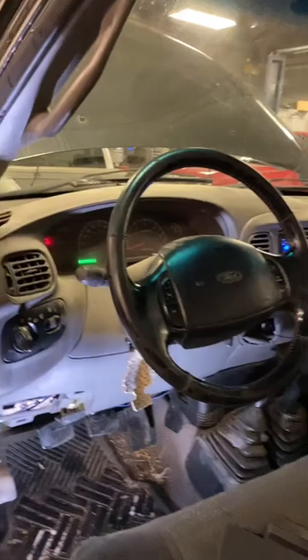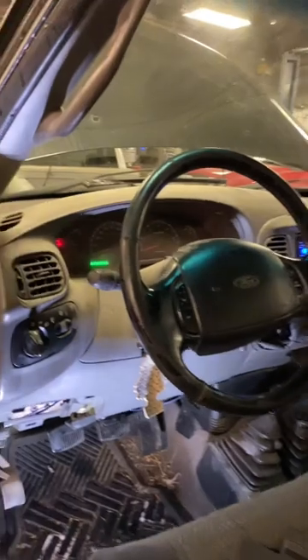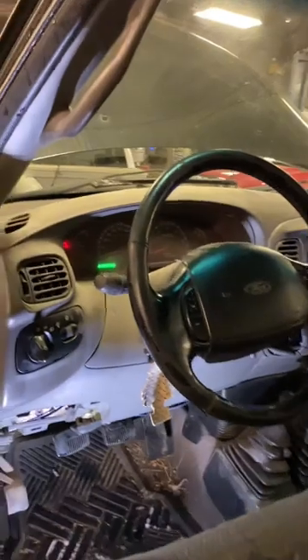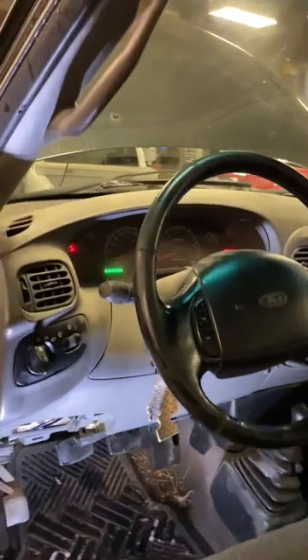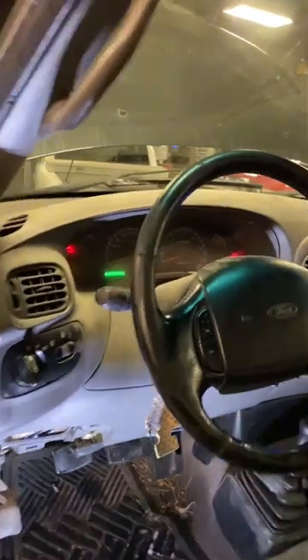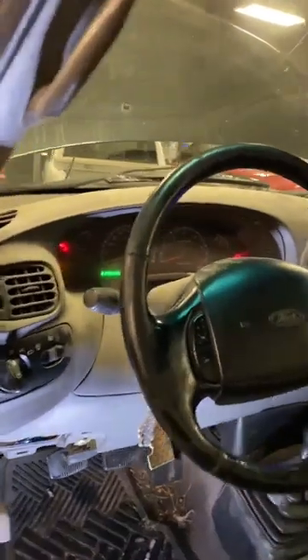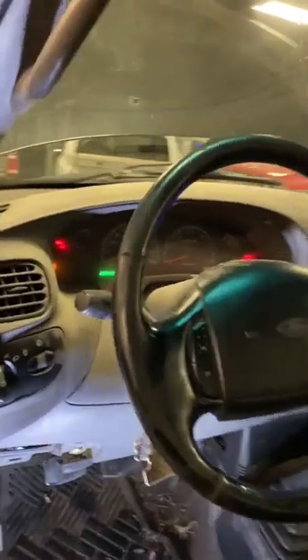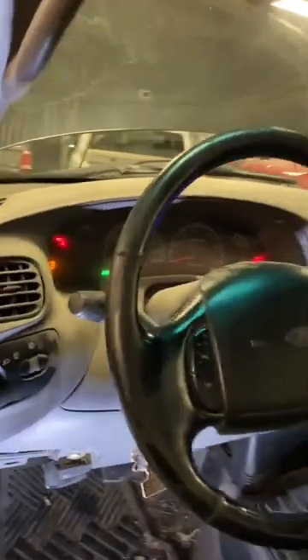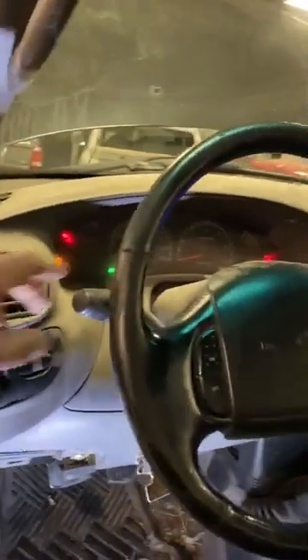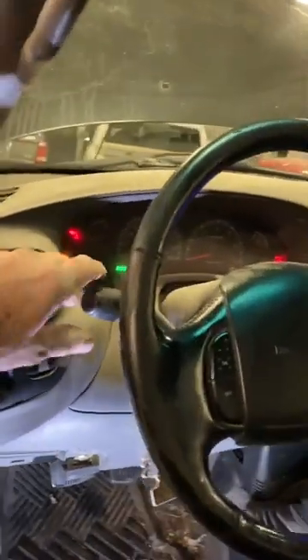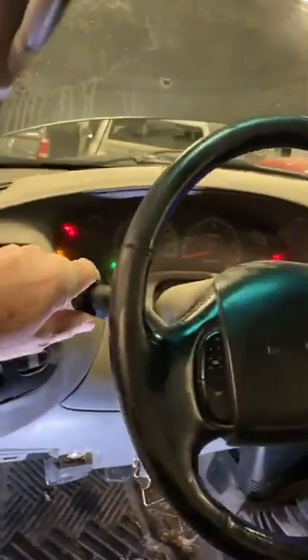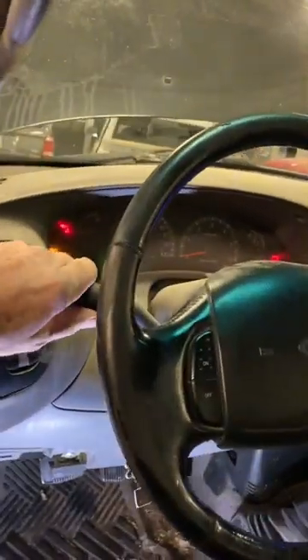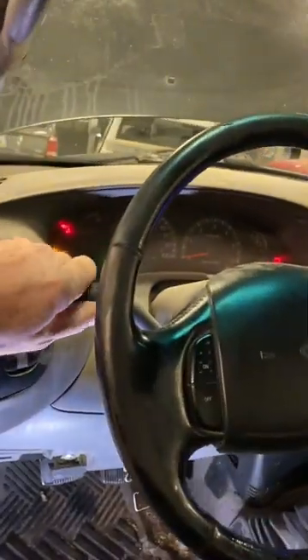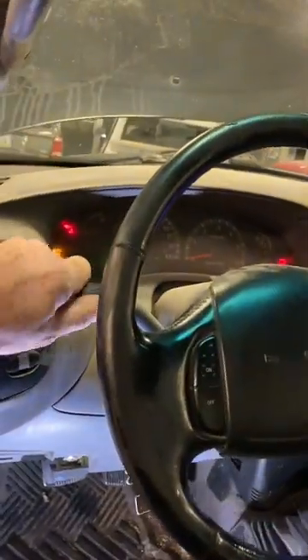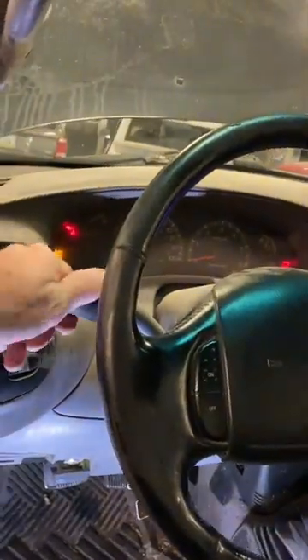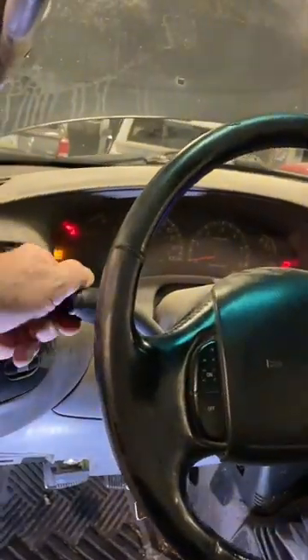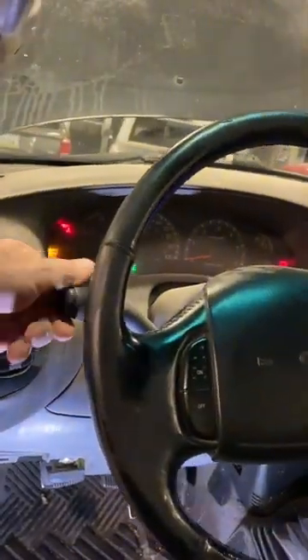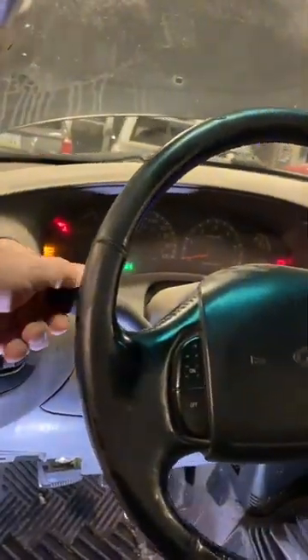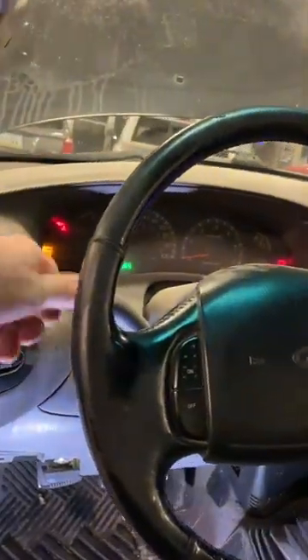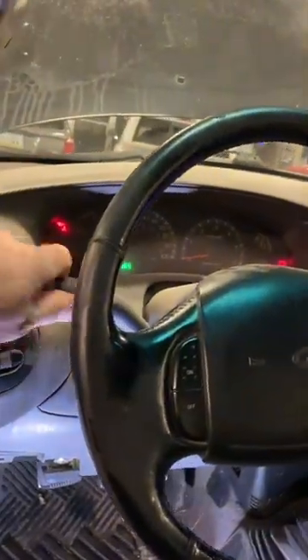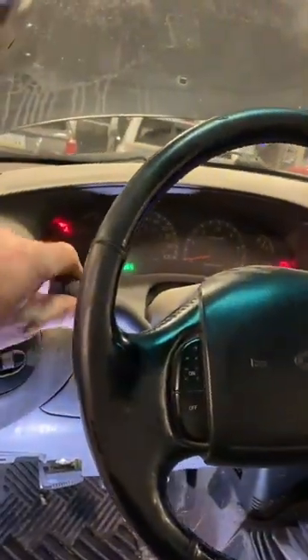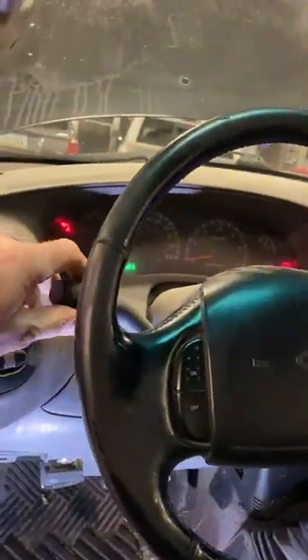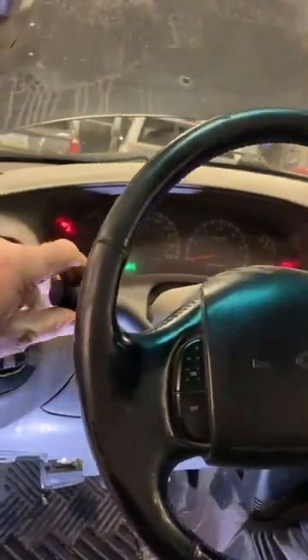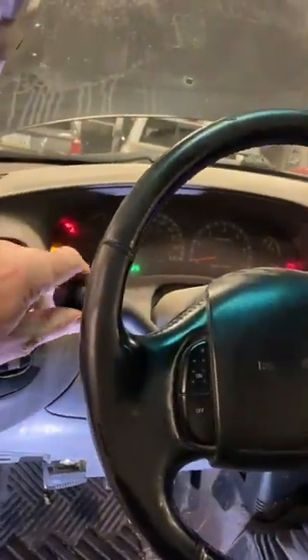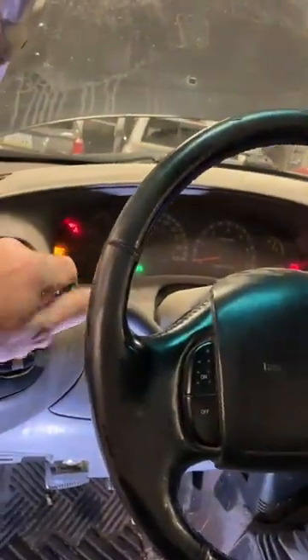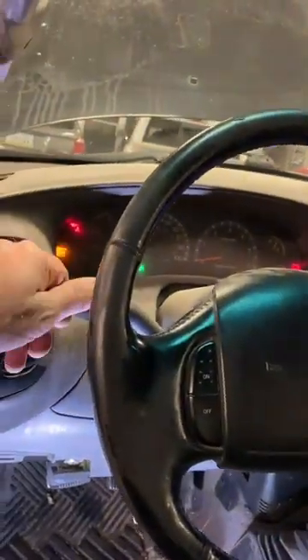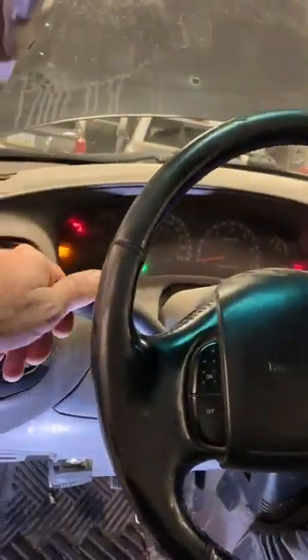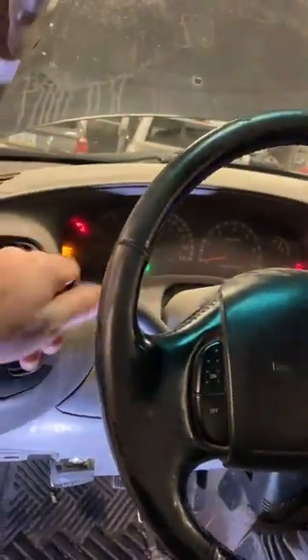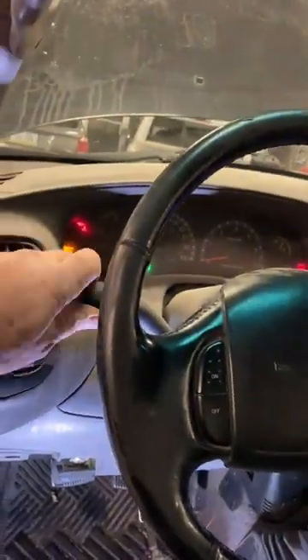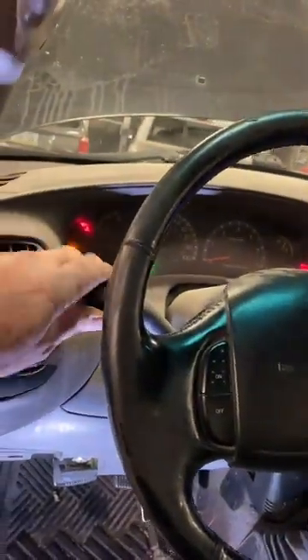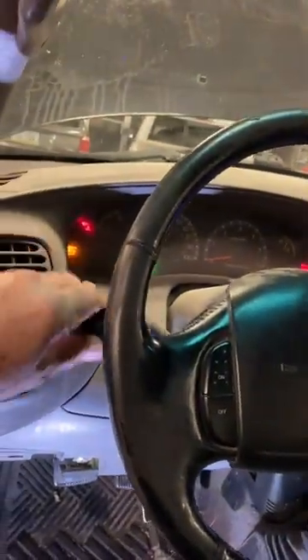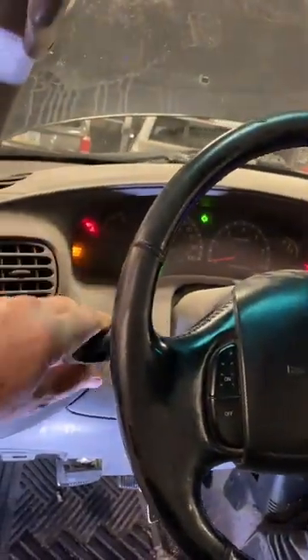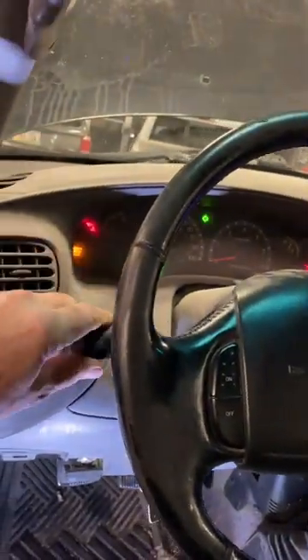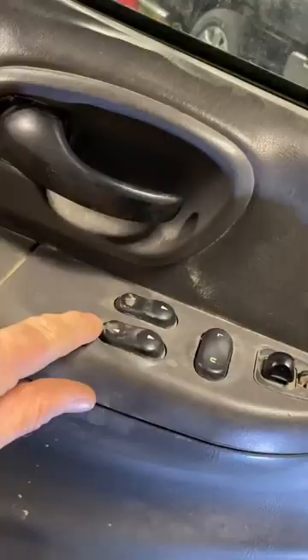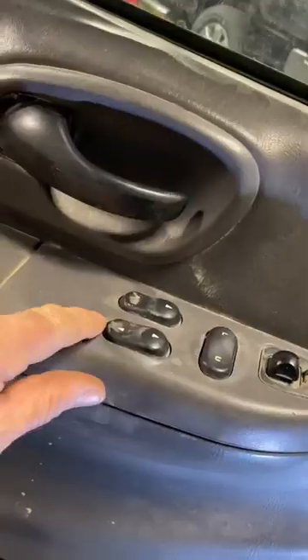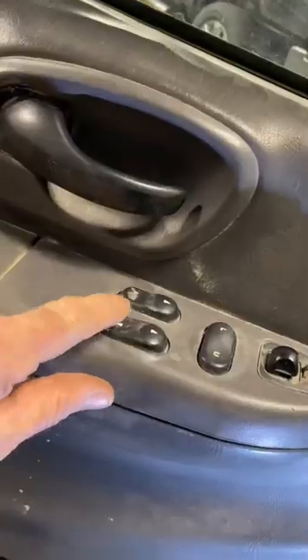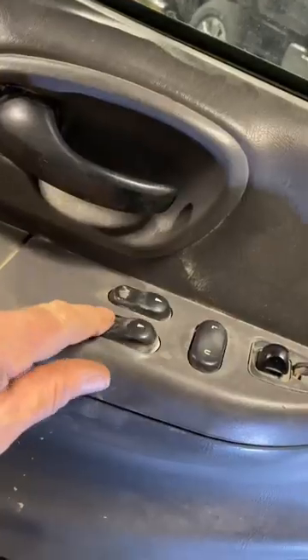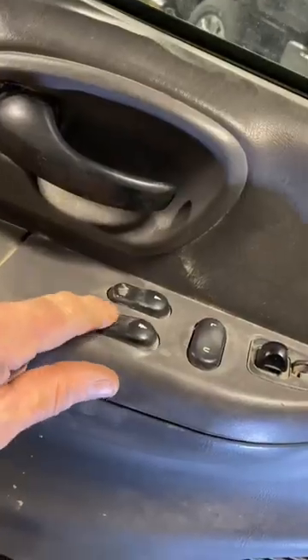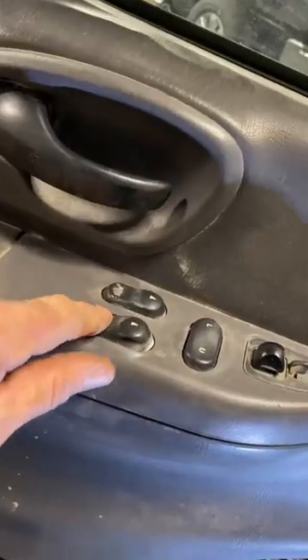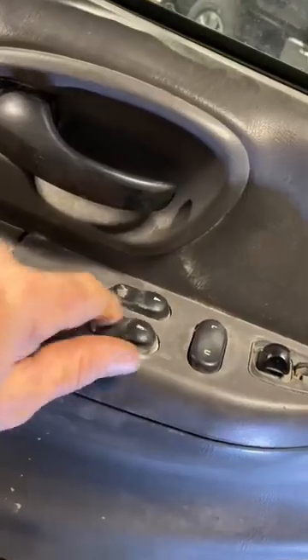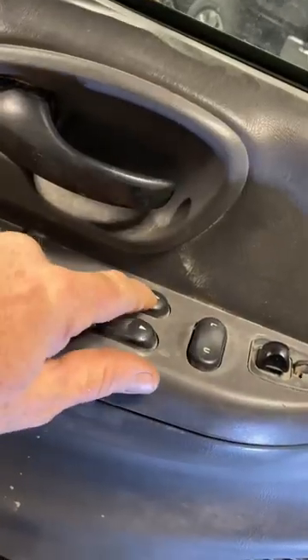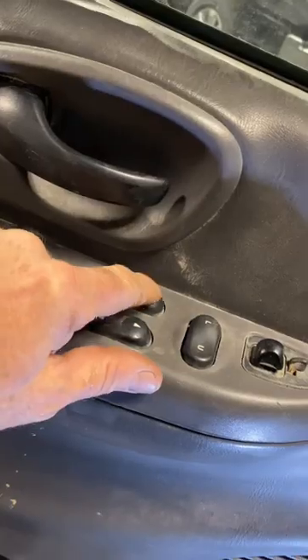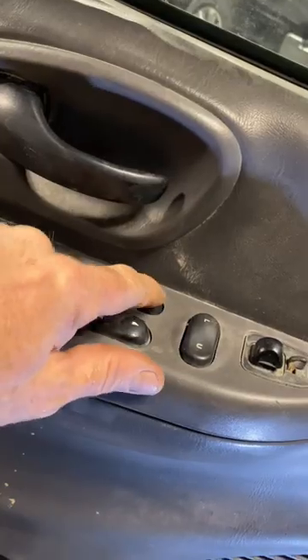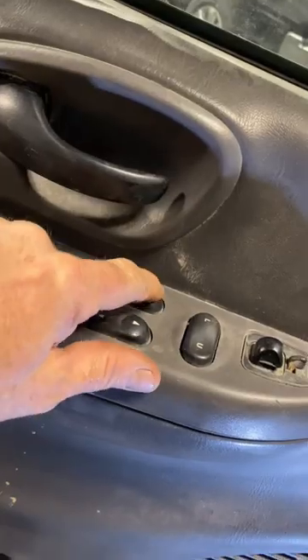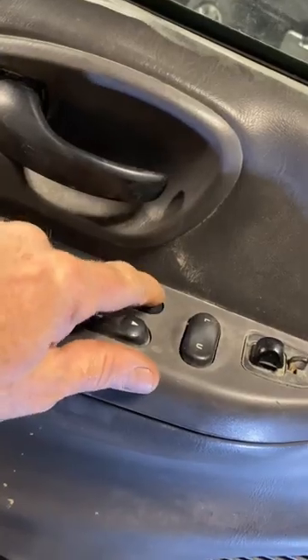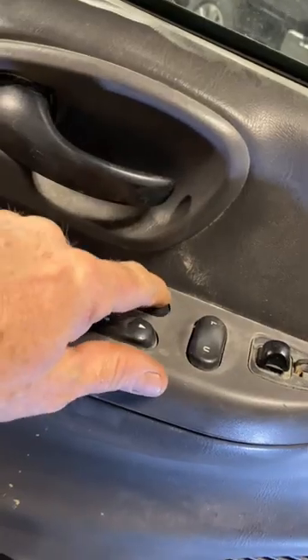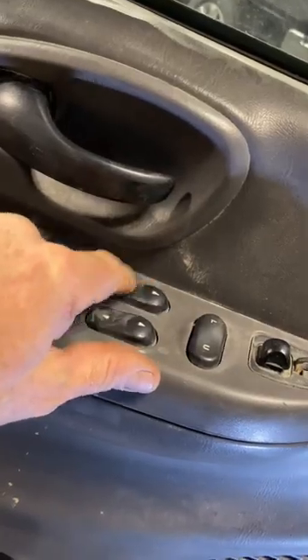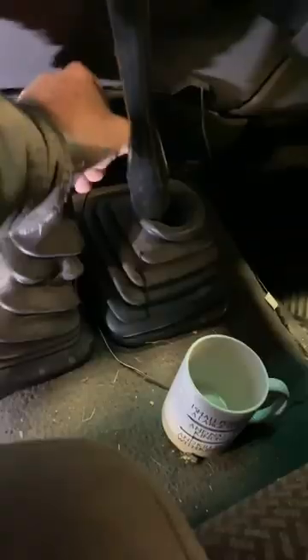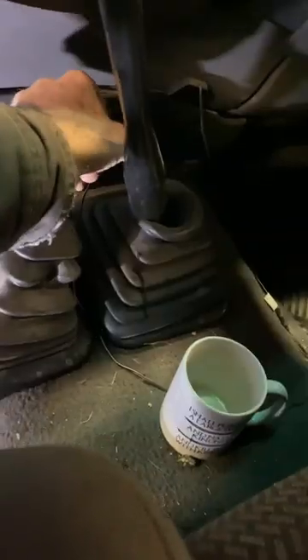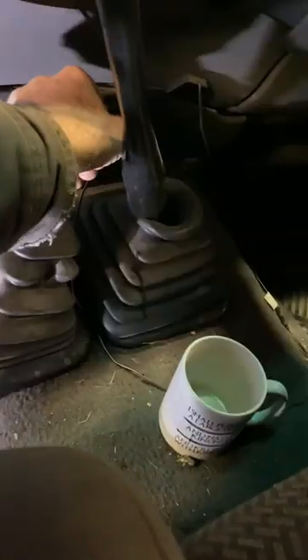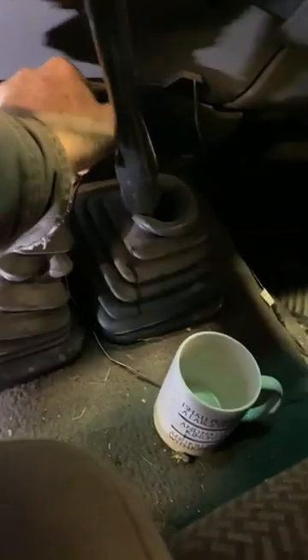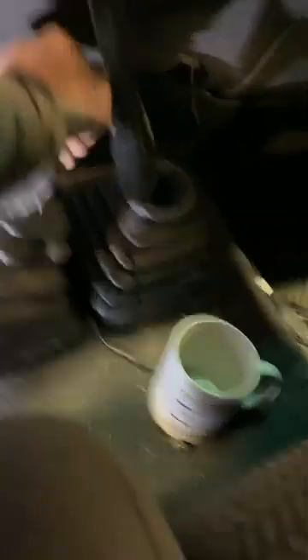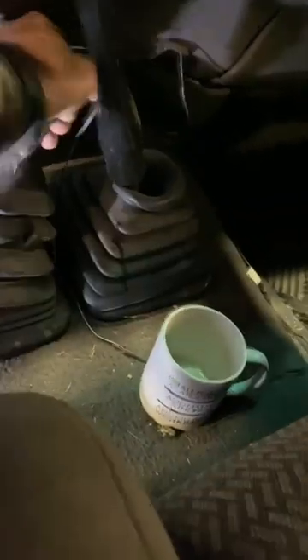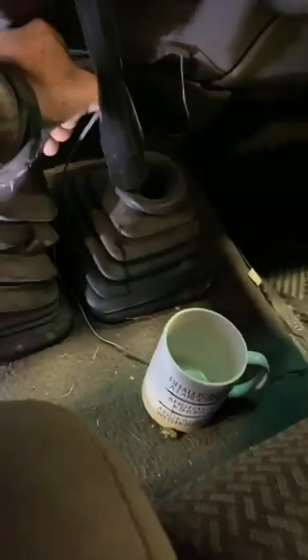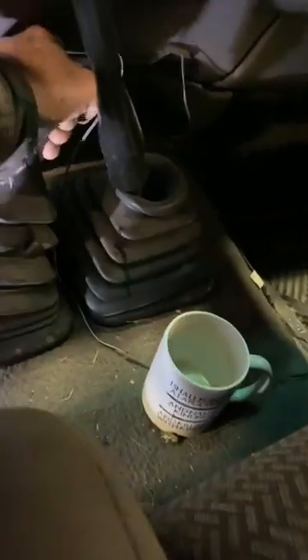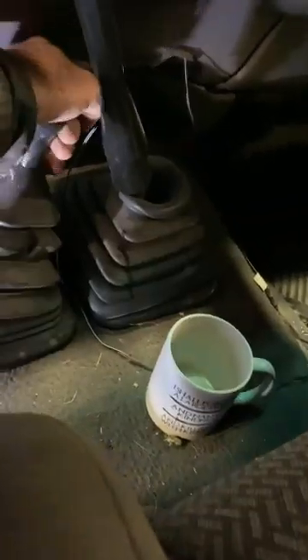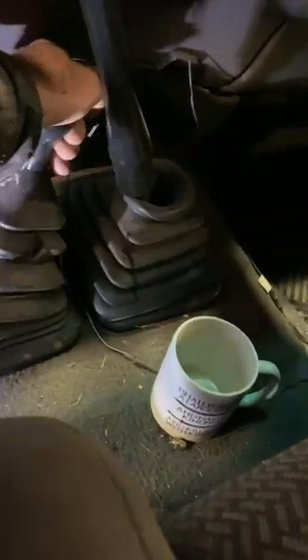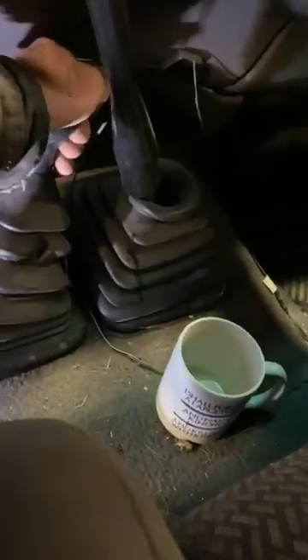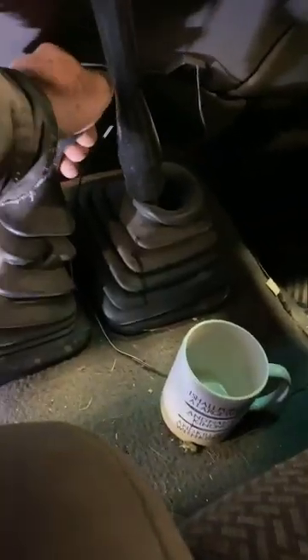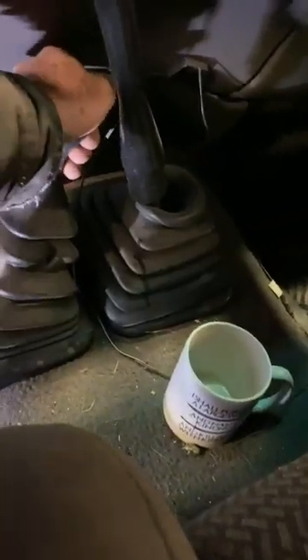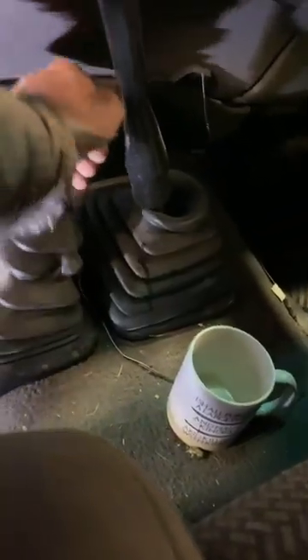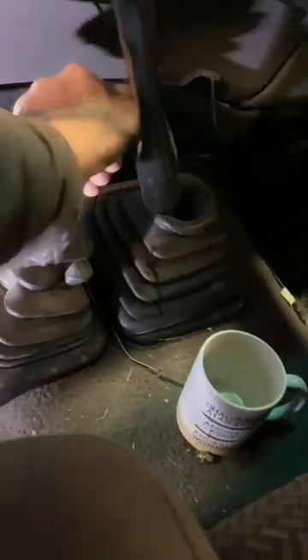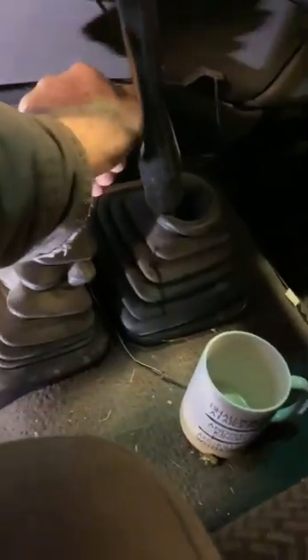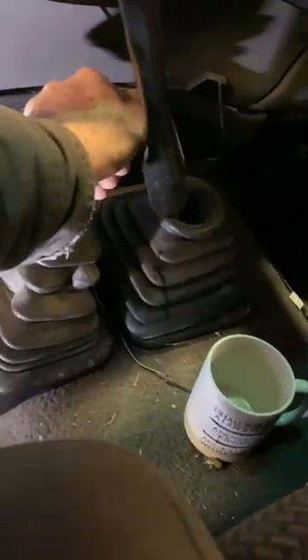Today in the shop we're looking at a 2001 F-150 with no wipers, no power windows, and no four-wheel drive.